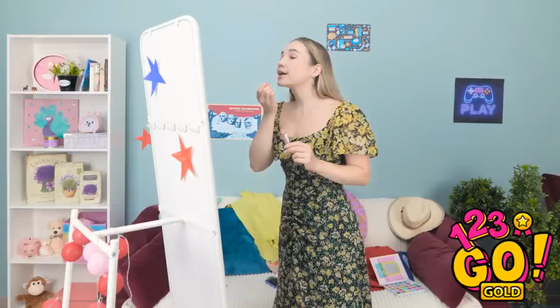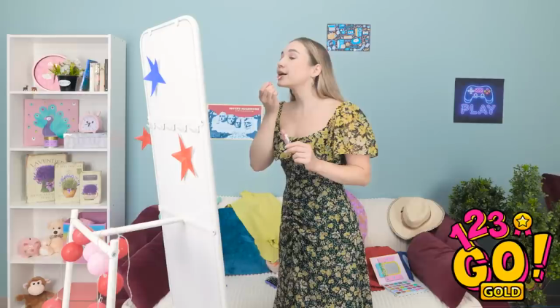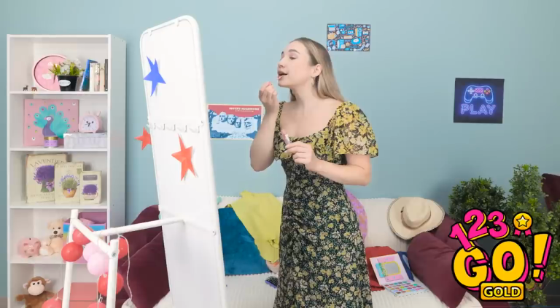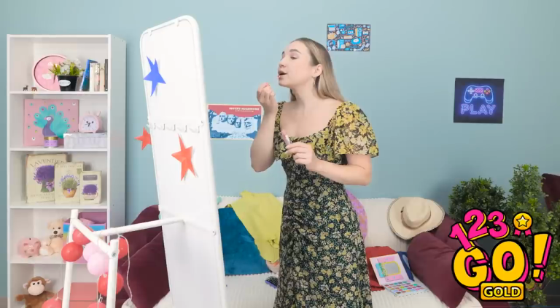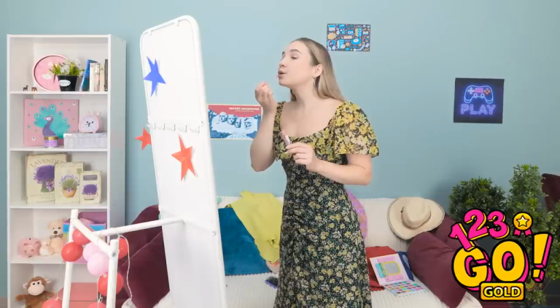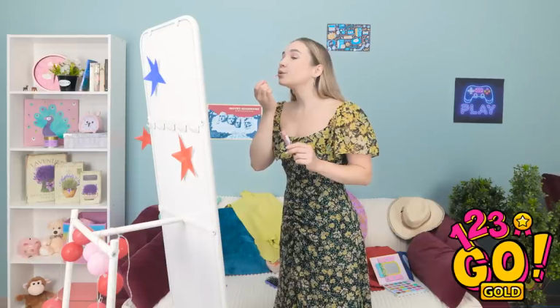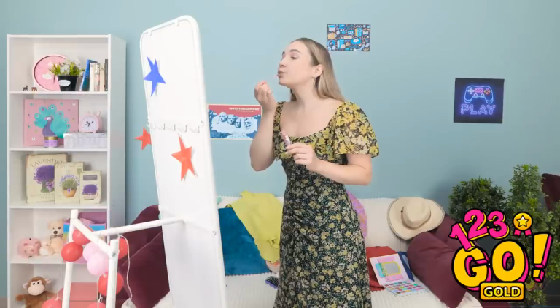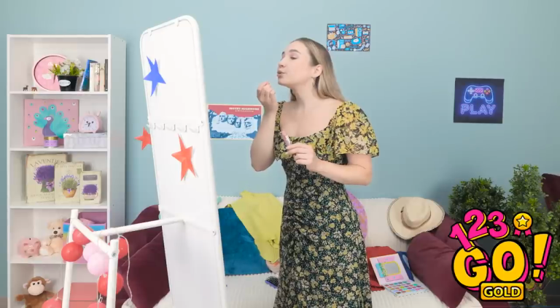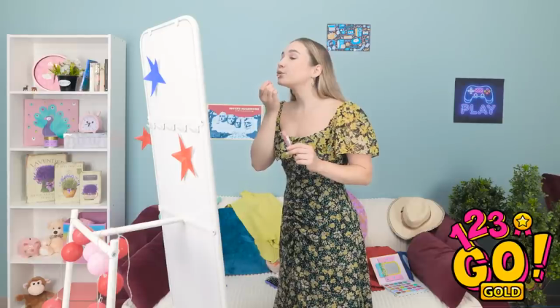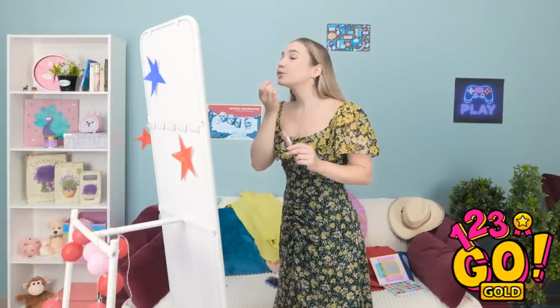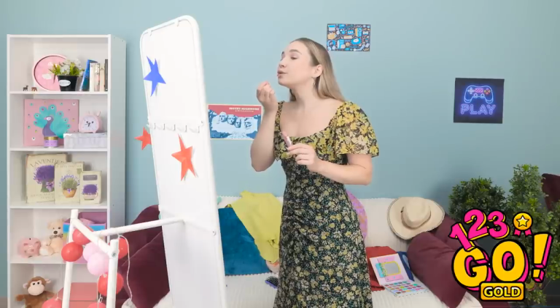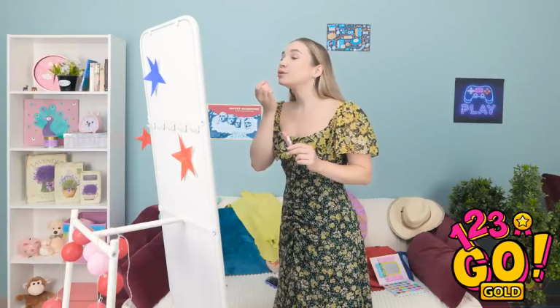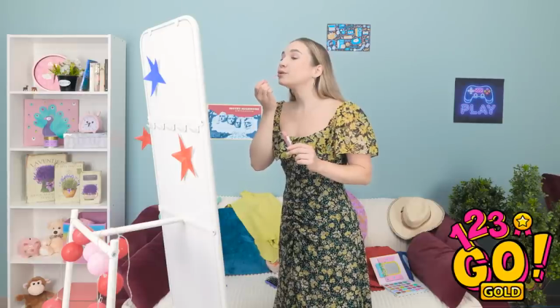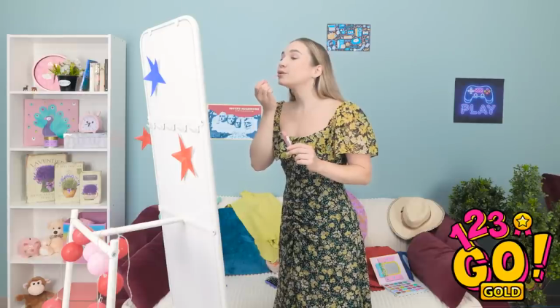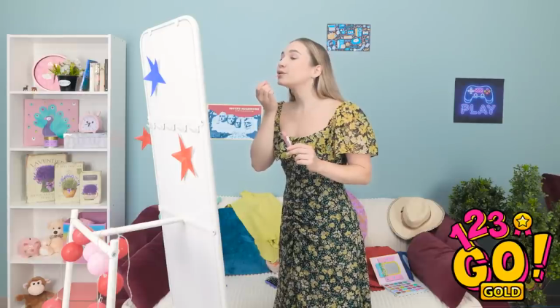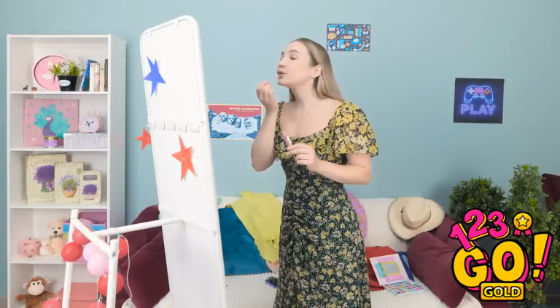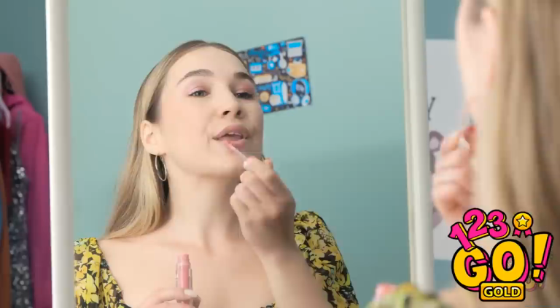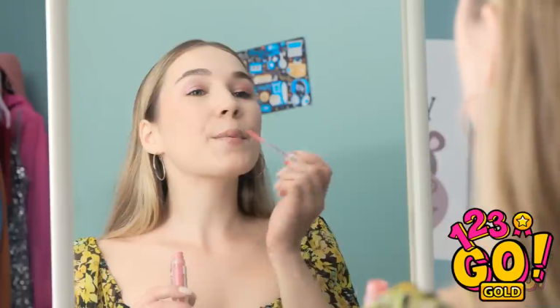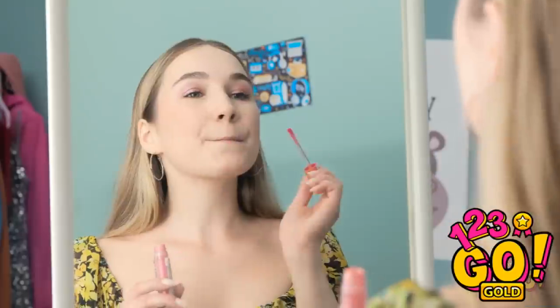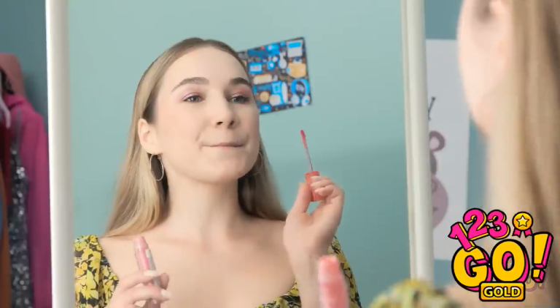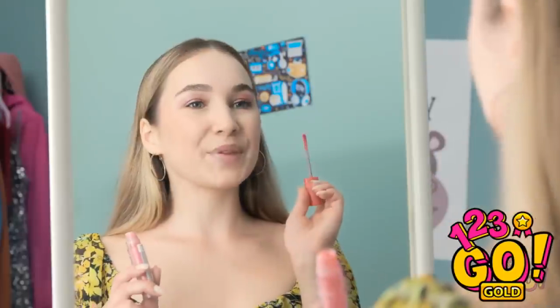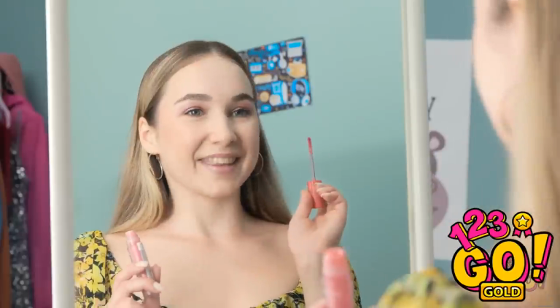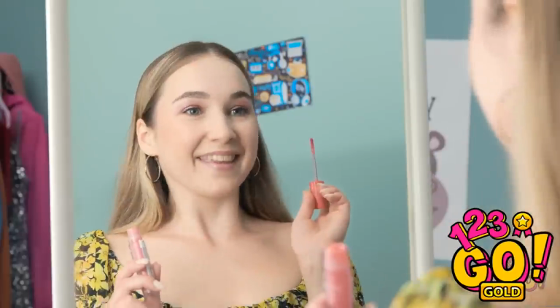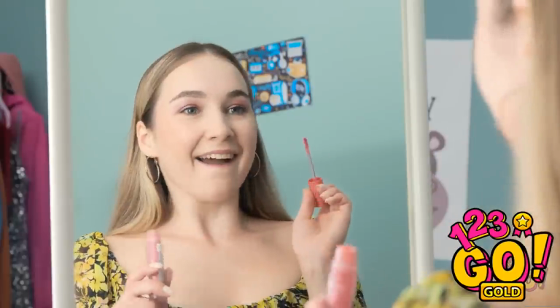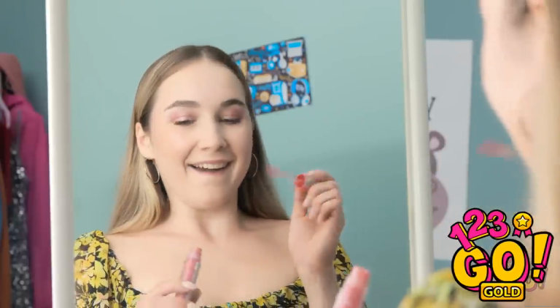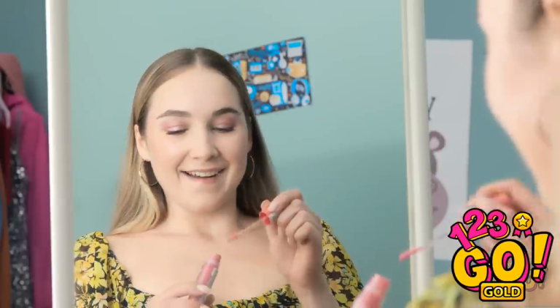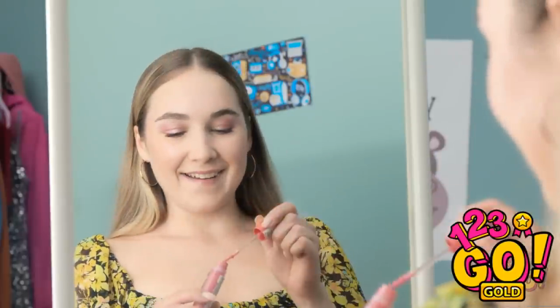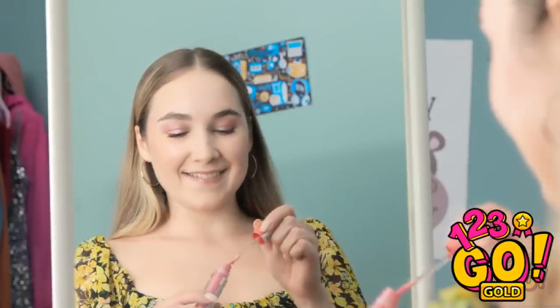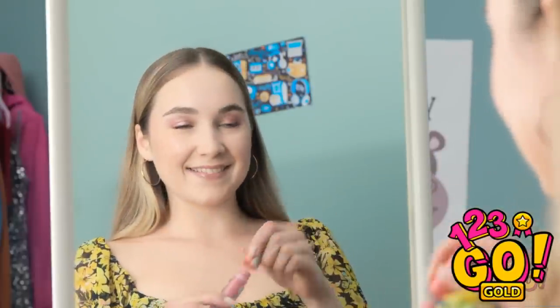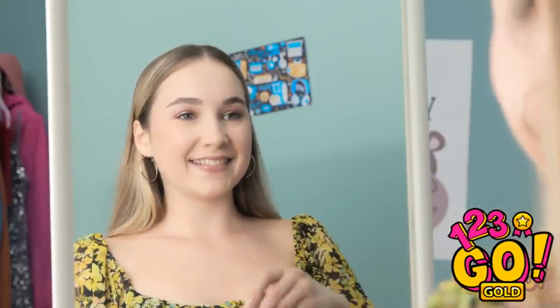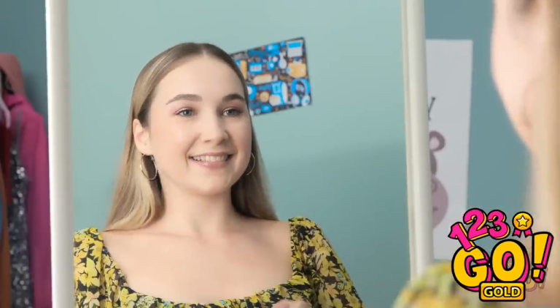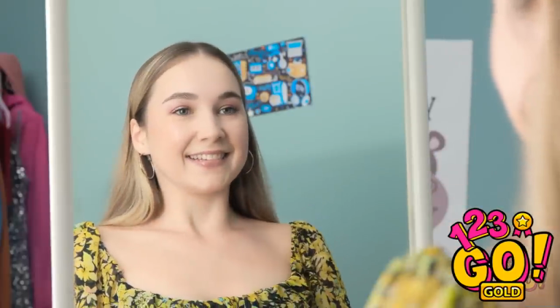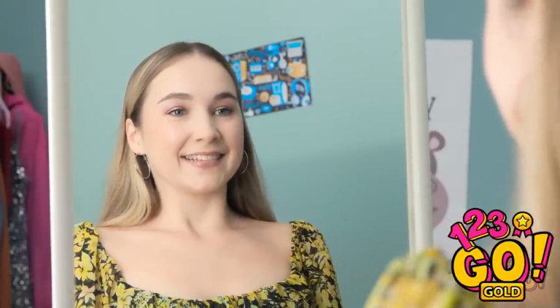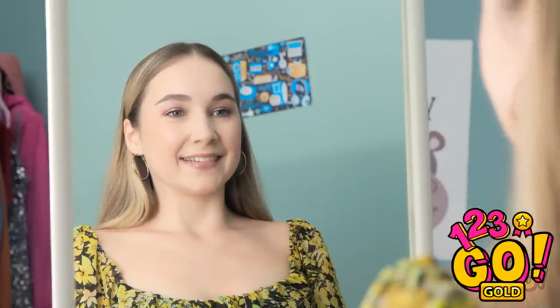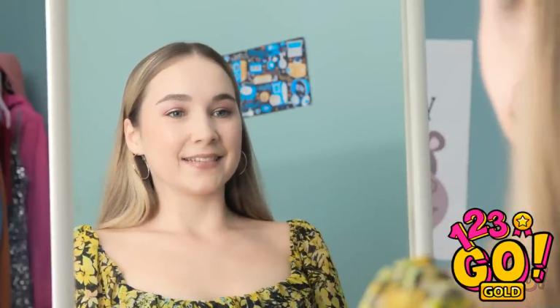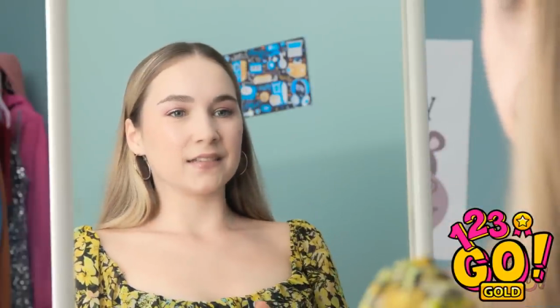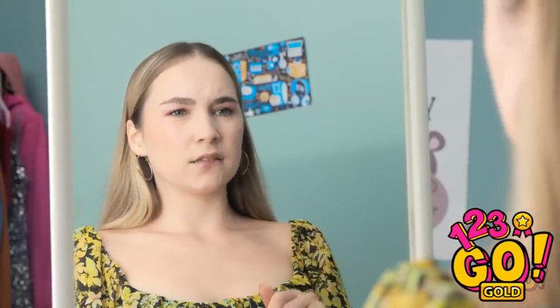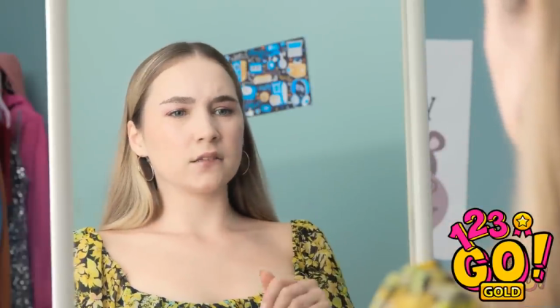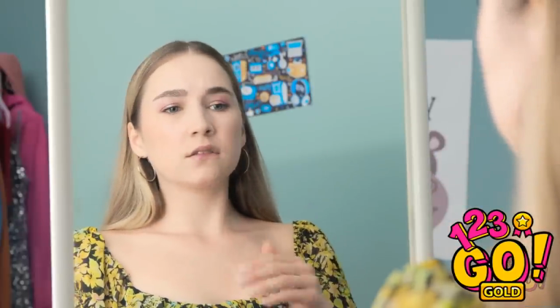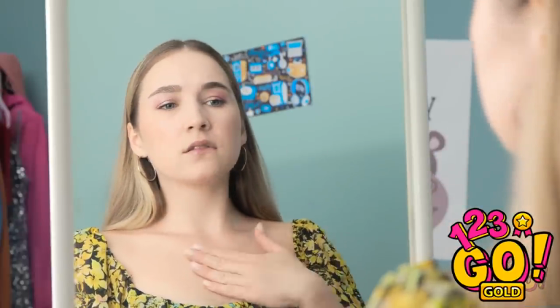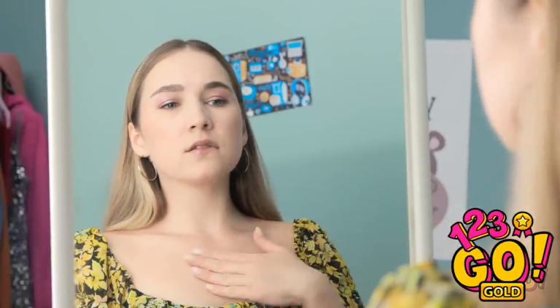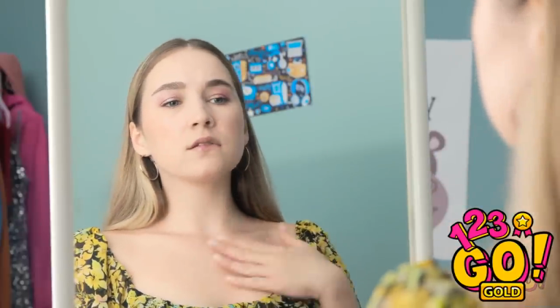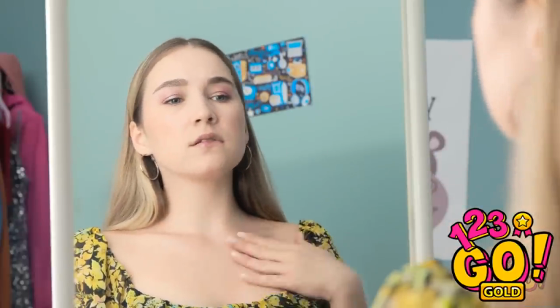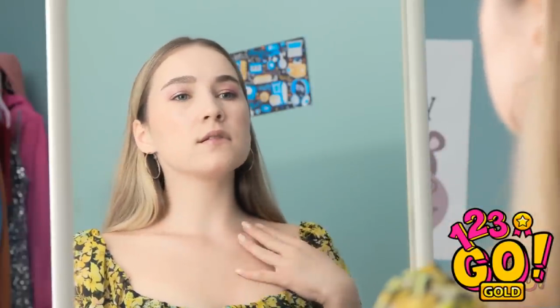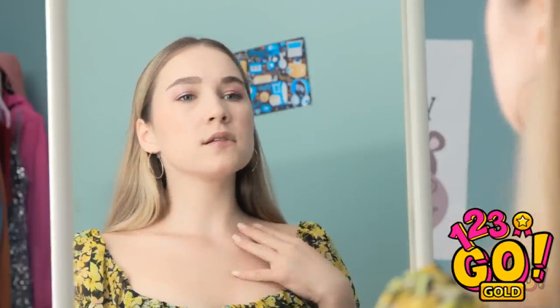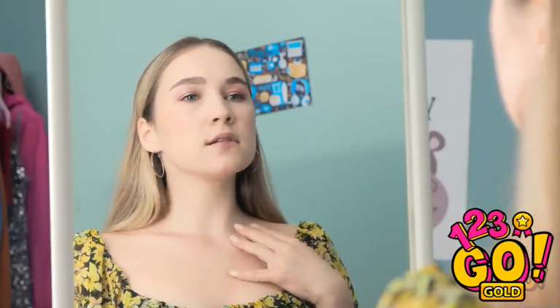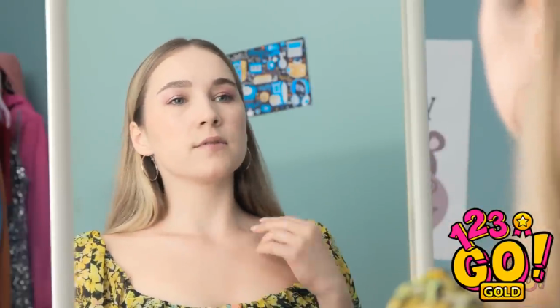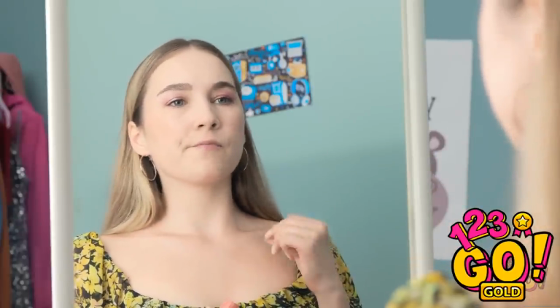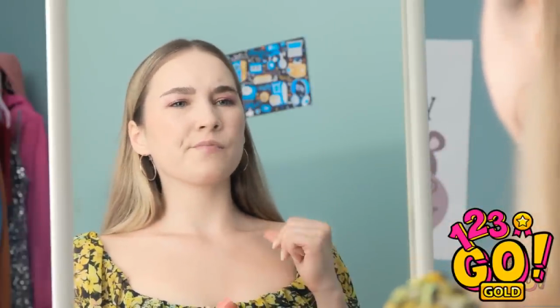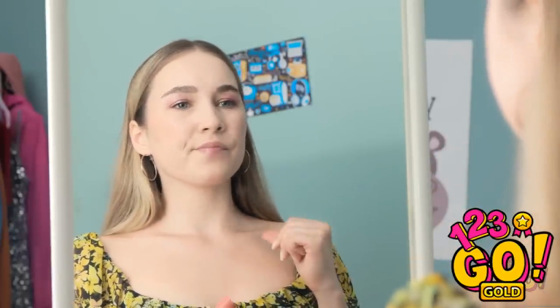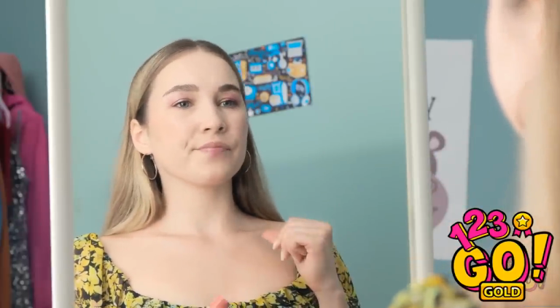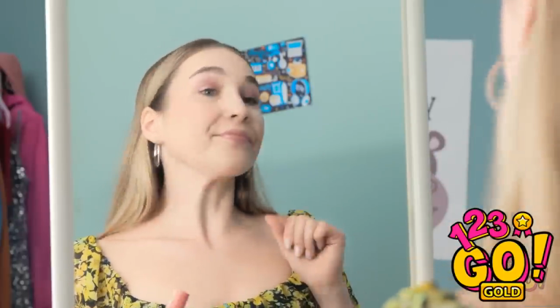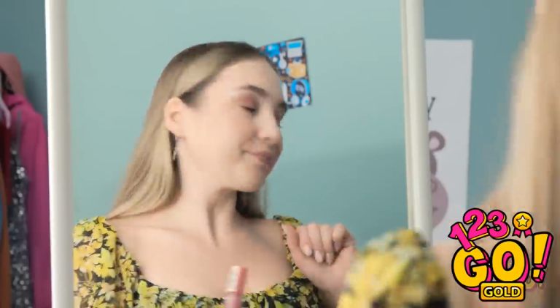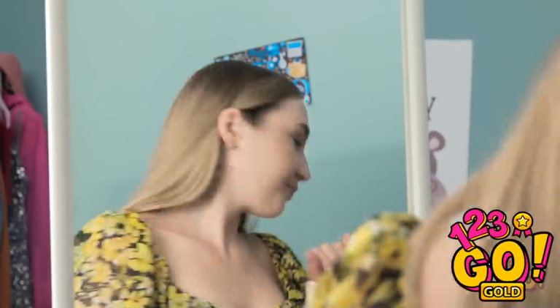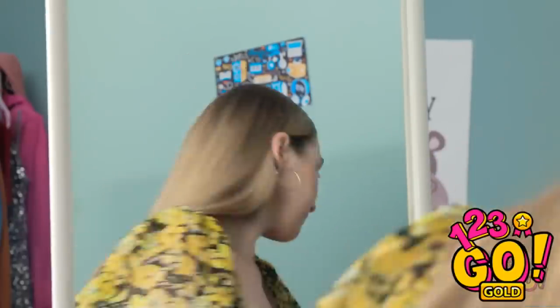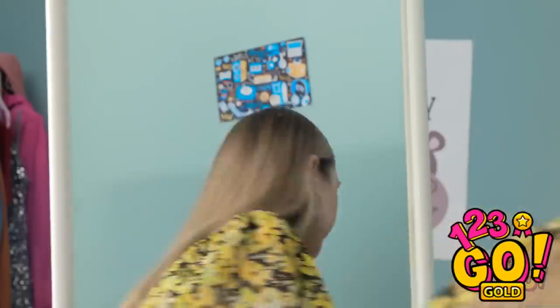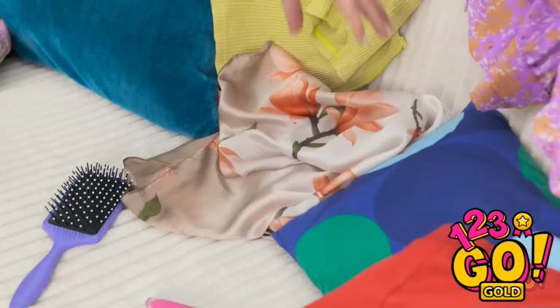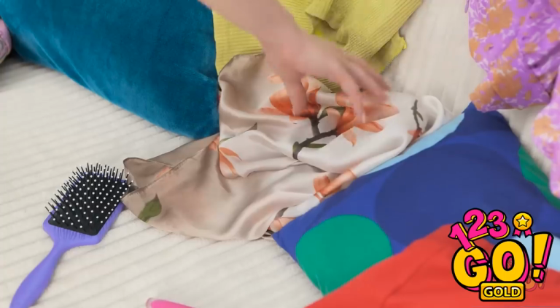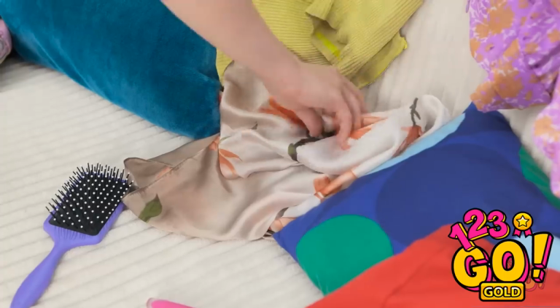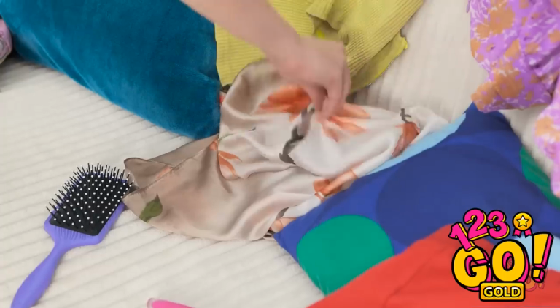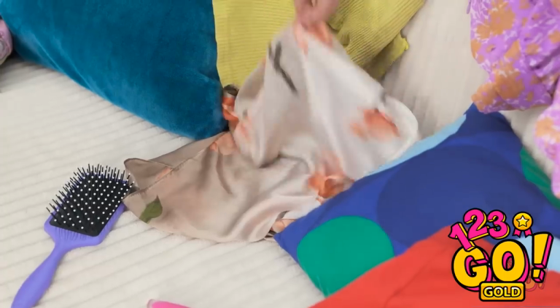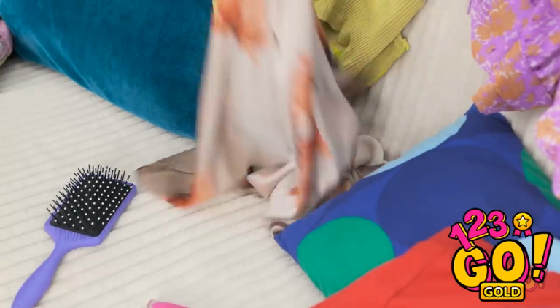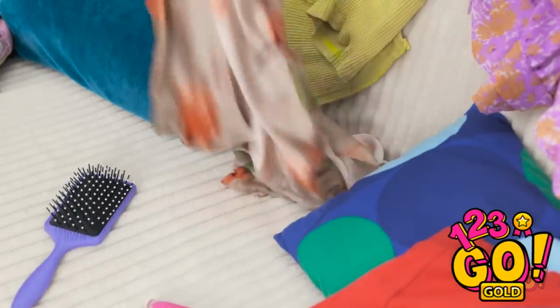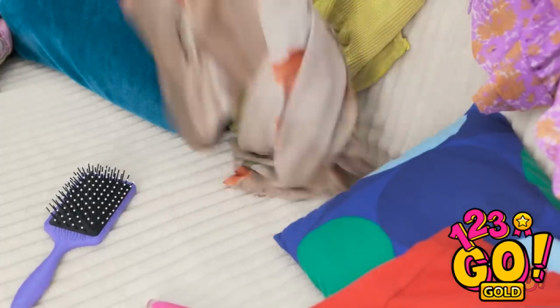I need to finish my makeup and I'm ready! There! Looking good! Although, I need something around my neck. This scarf will do.